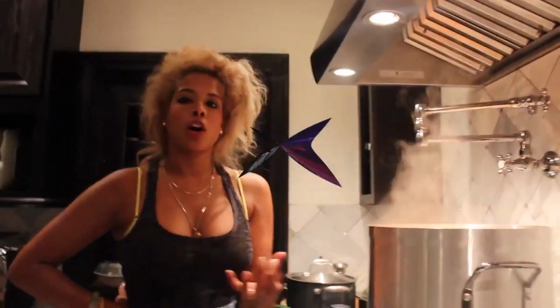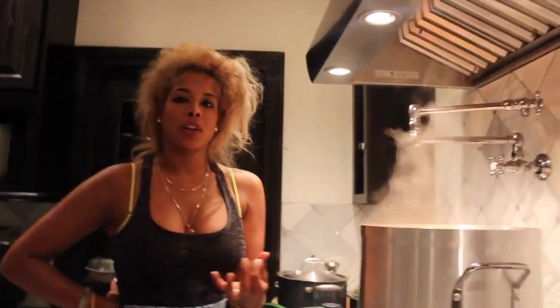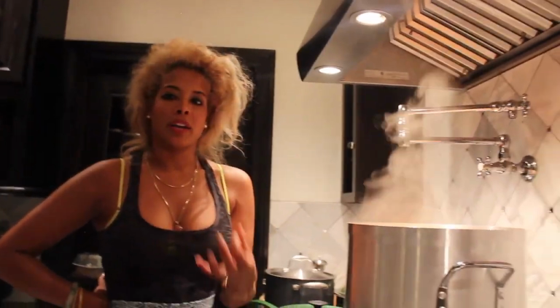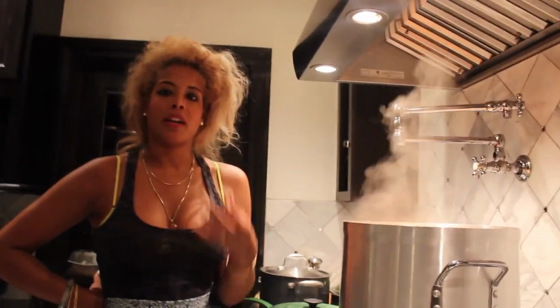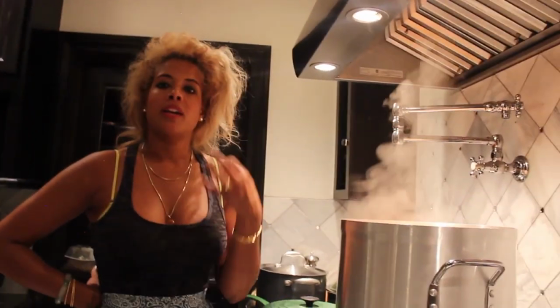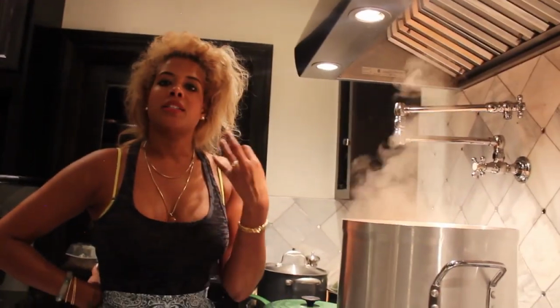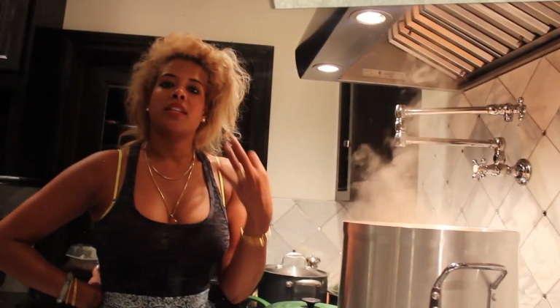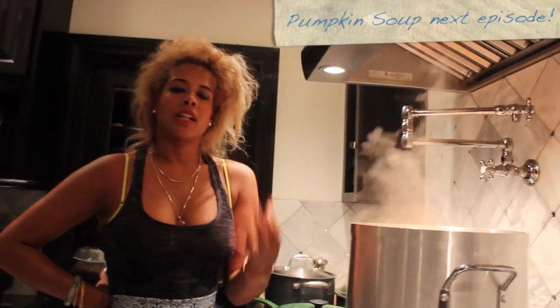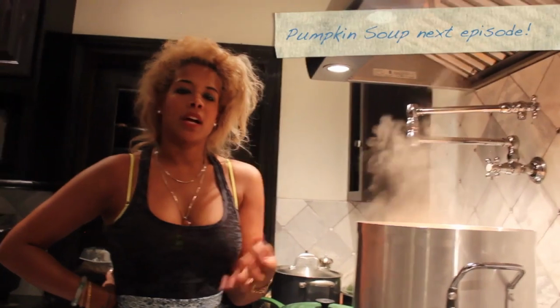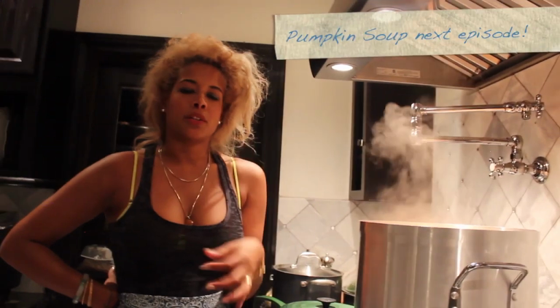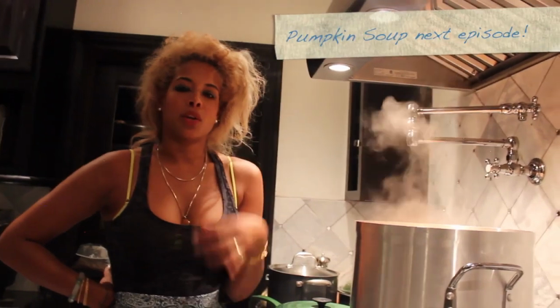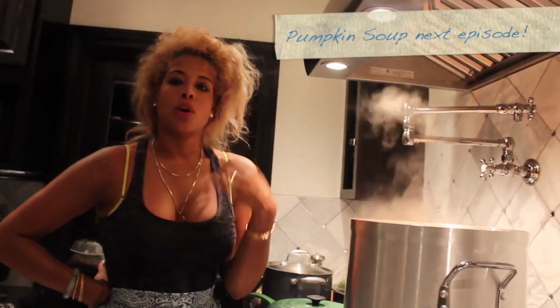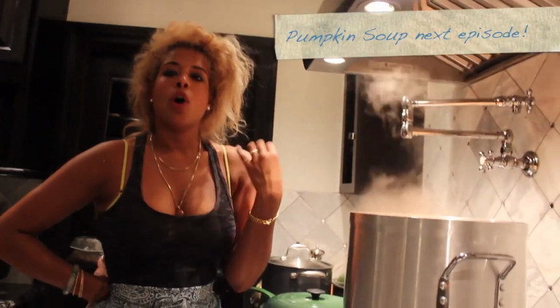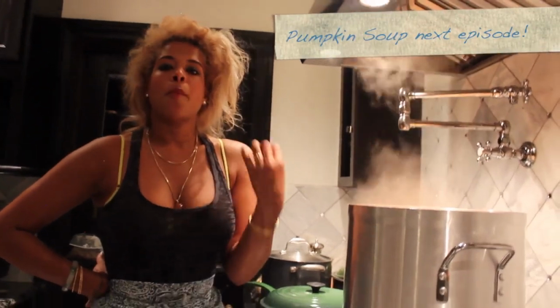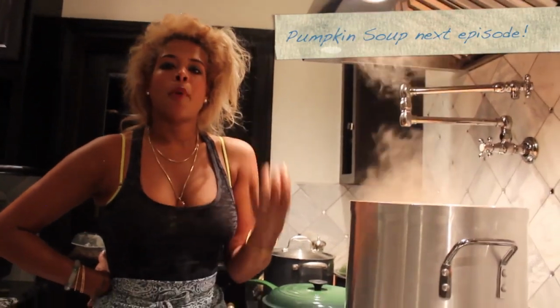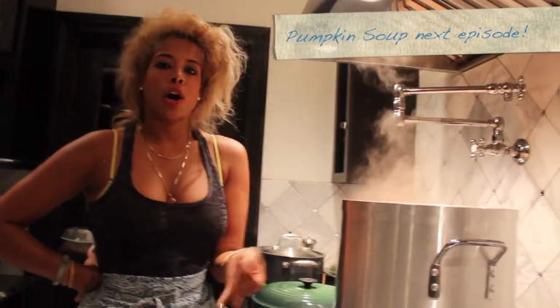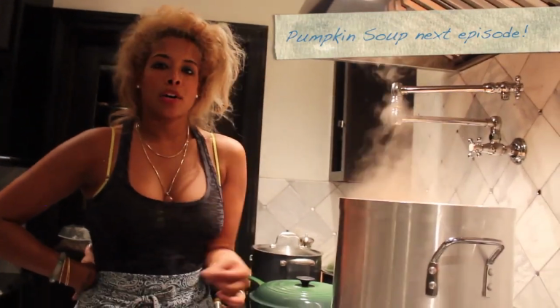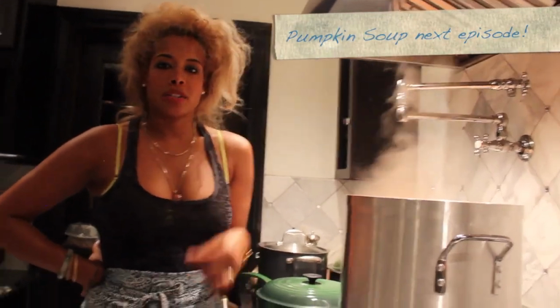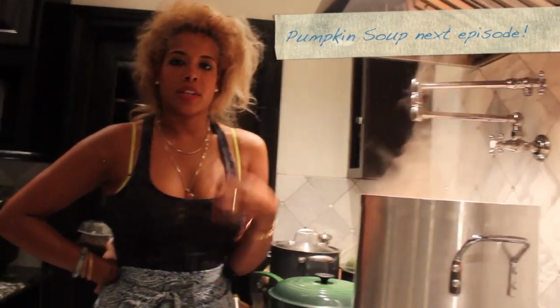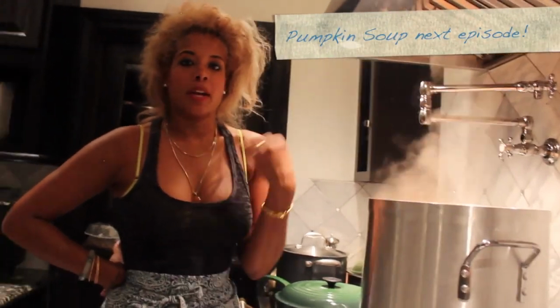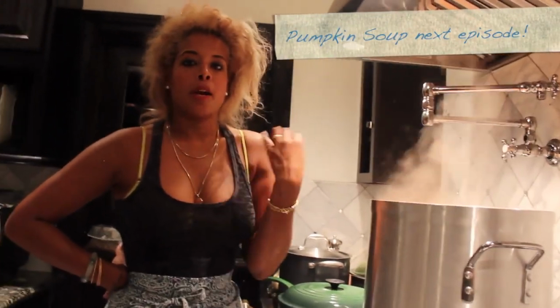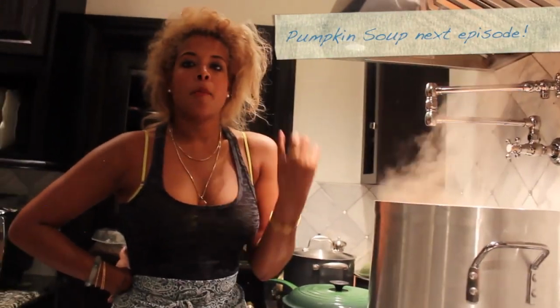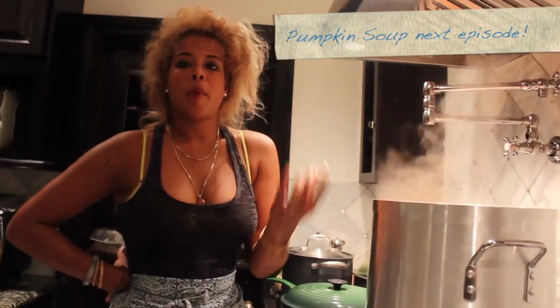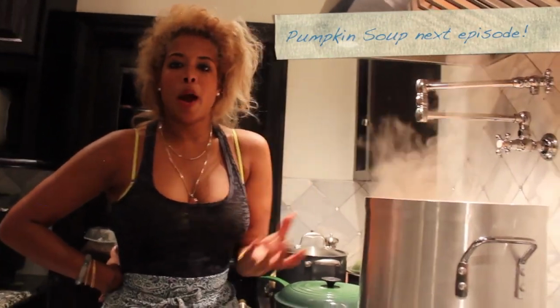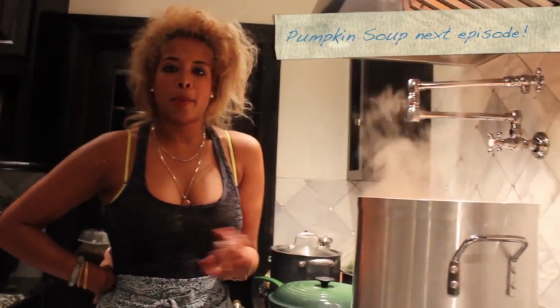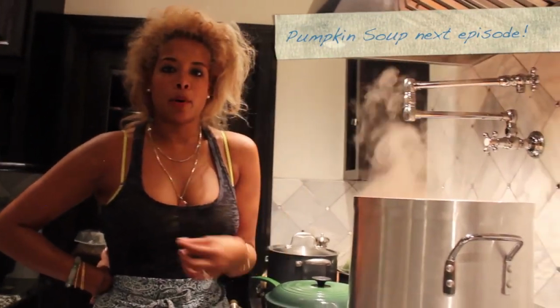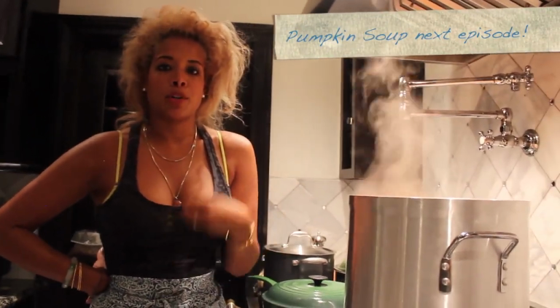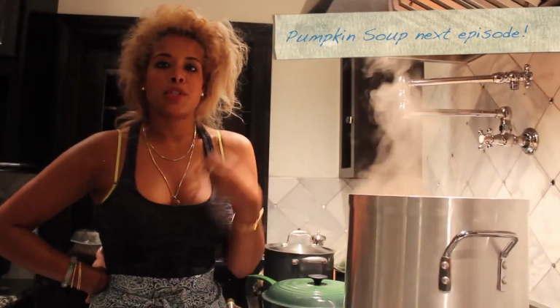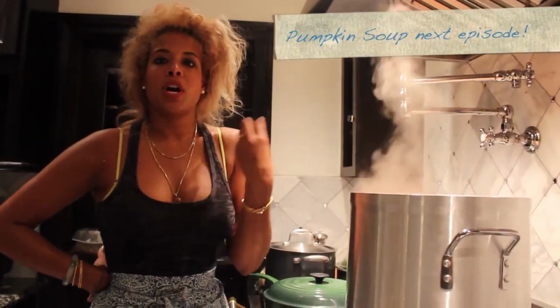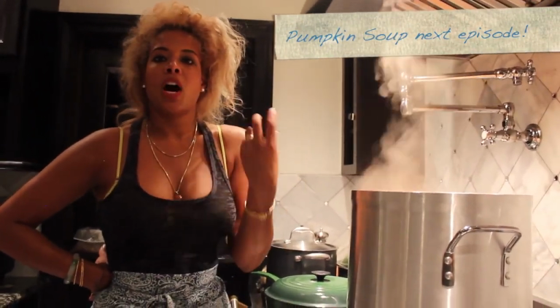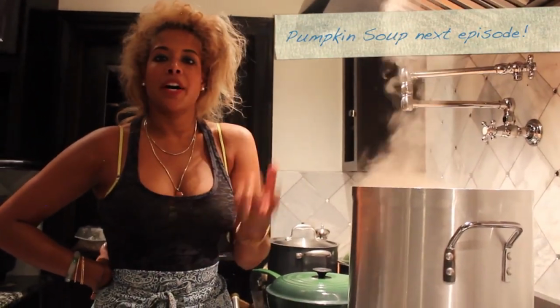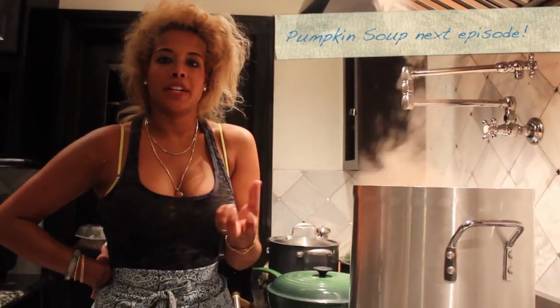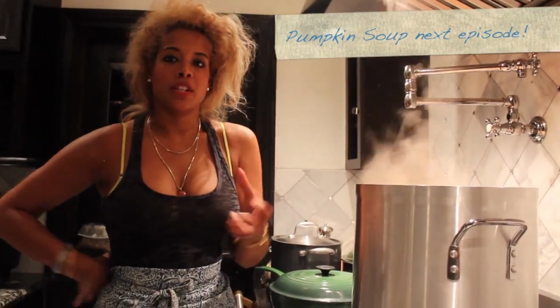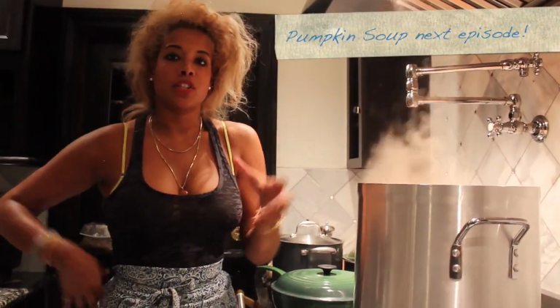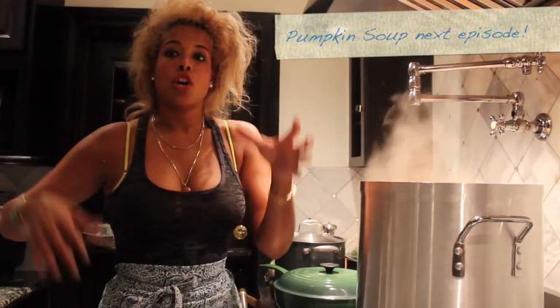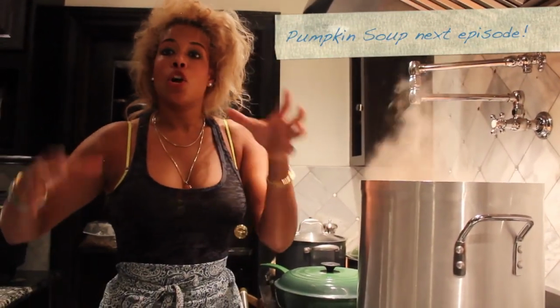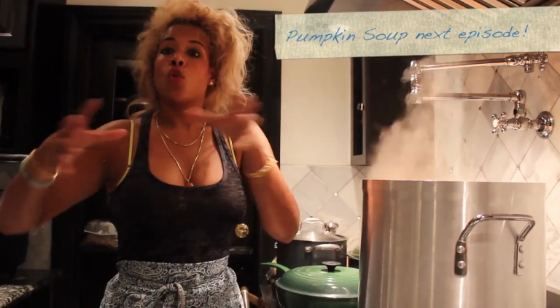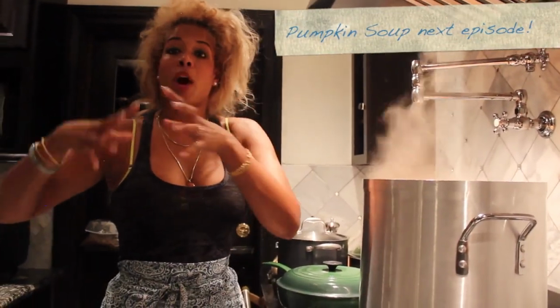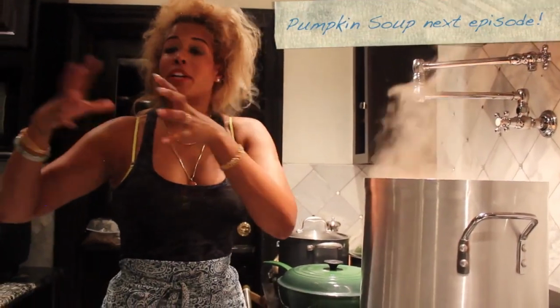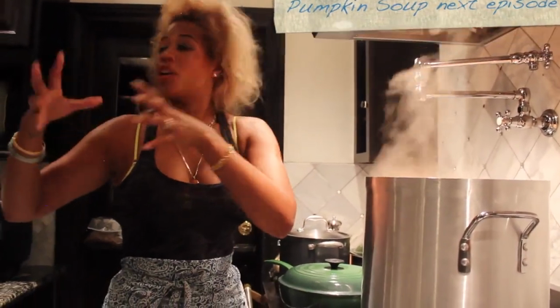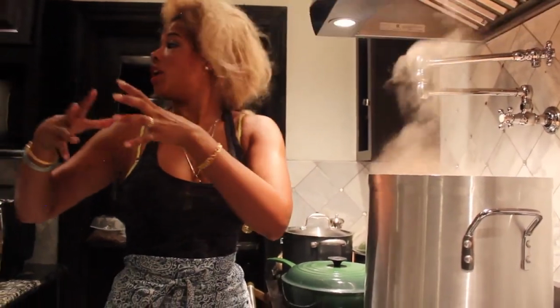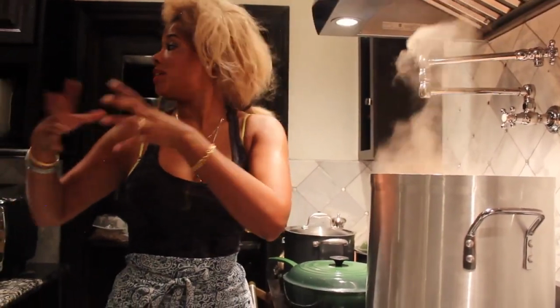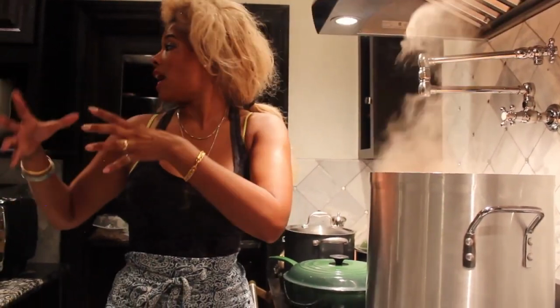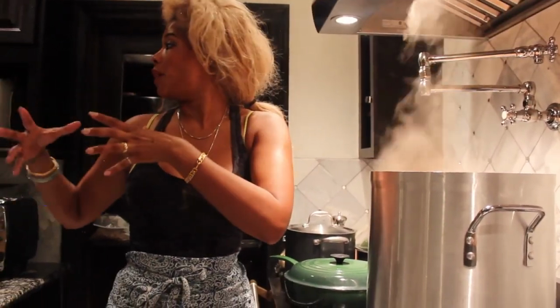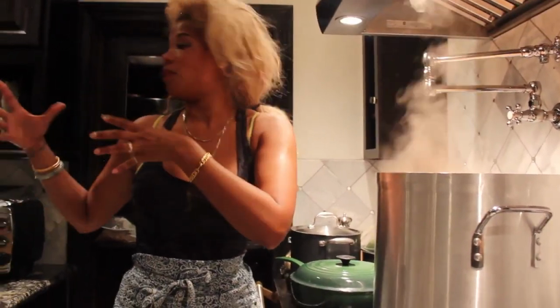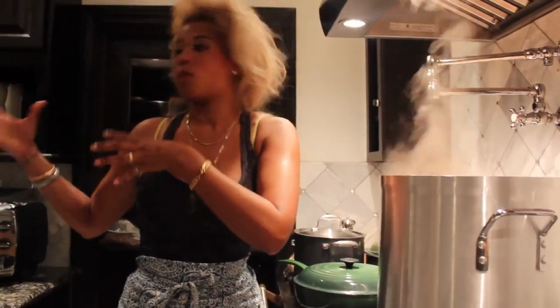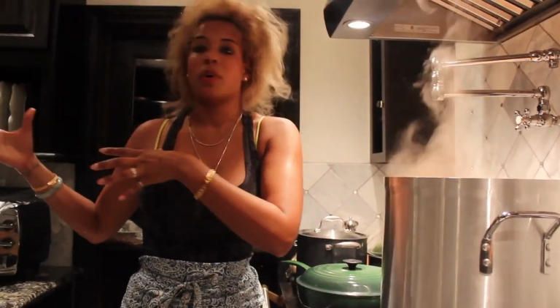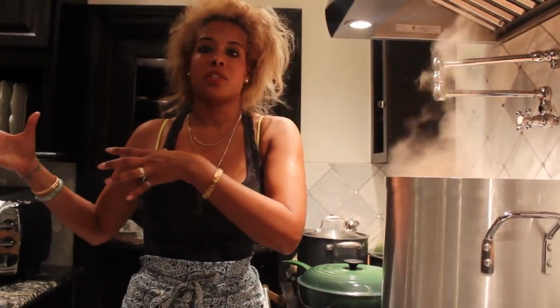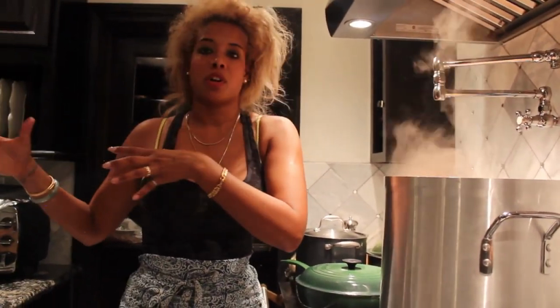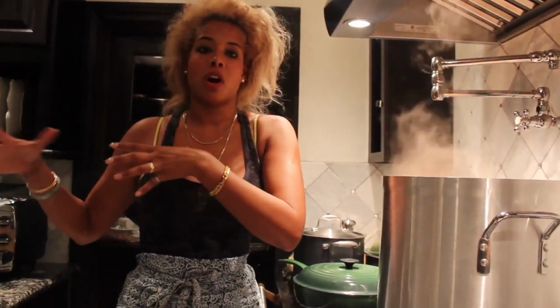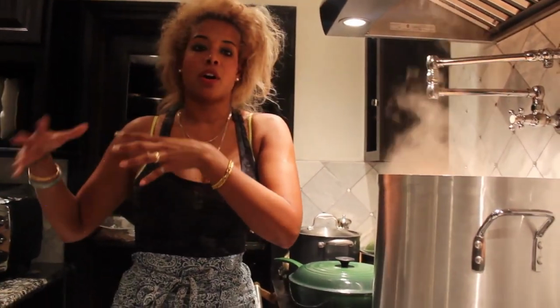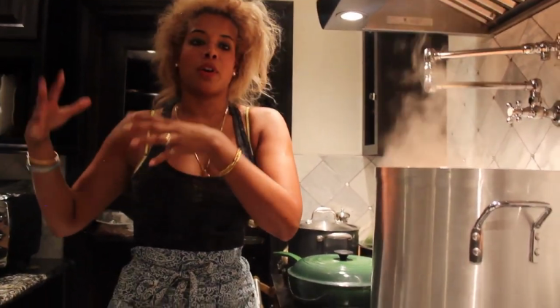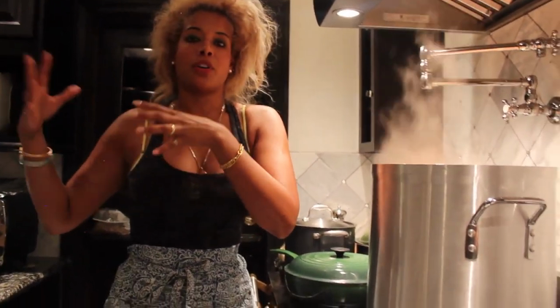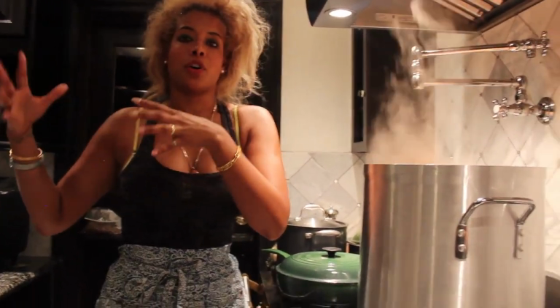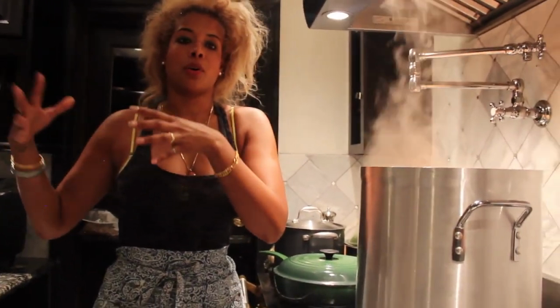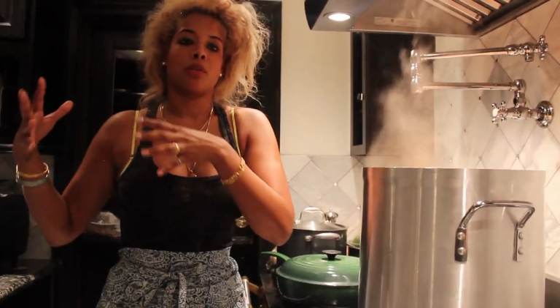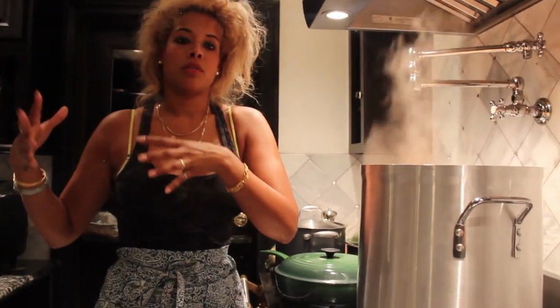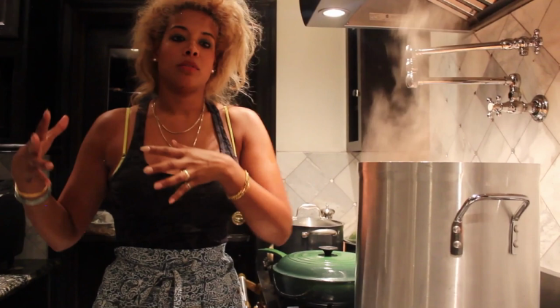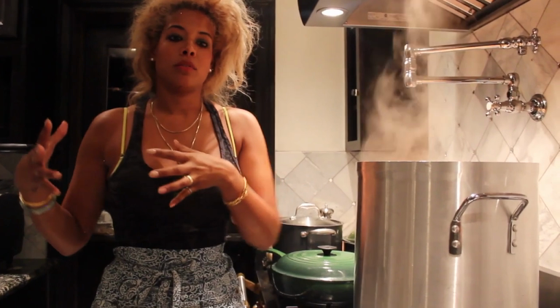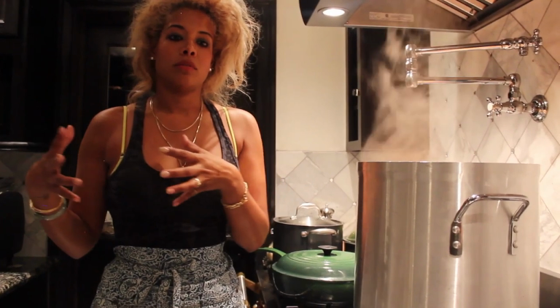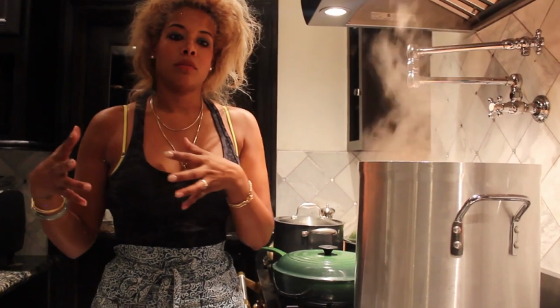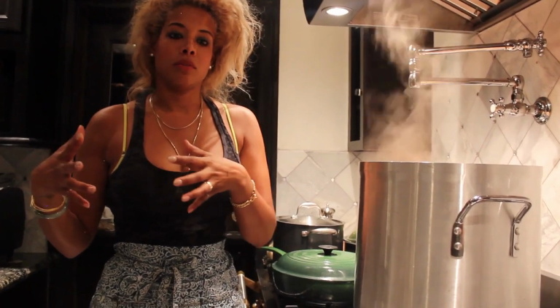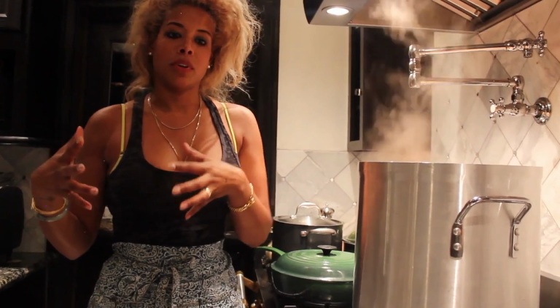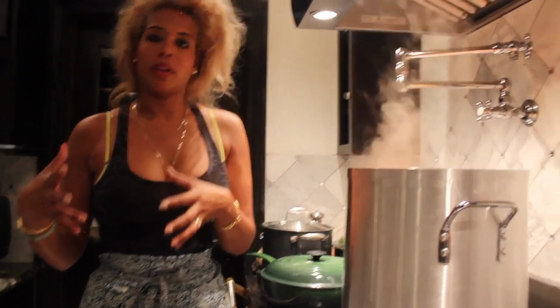Garlic, cilantro, parsley, peppers, onions — grind it all down in your blender.